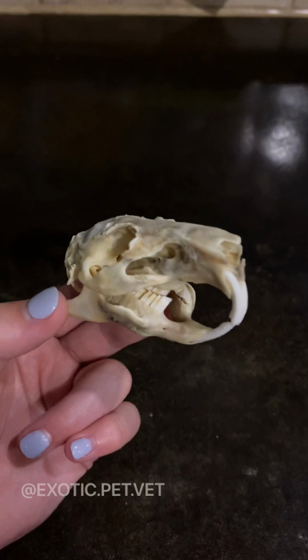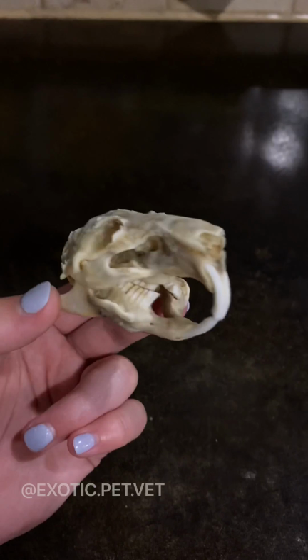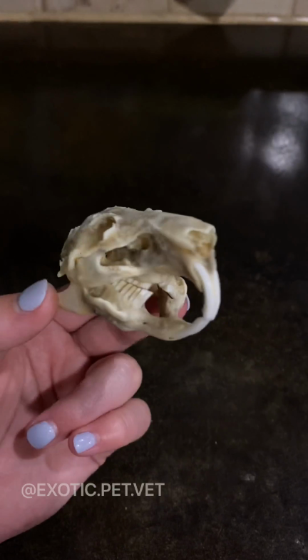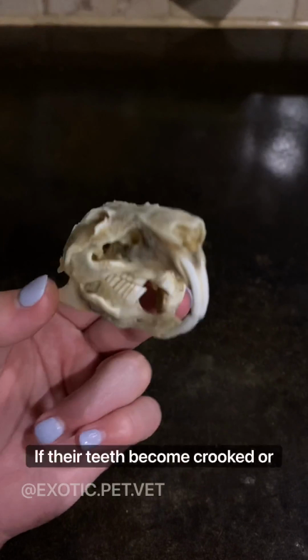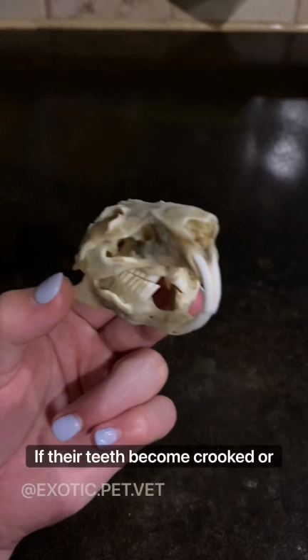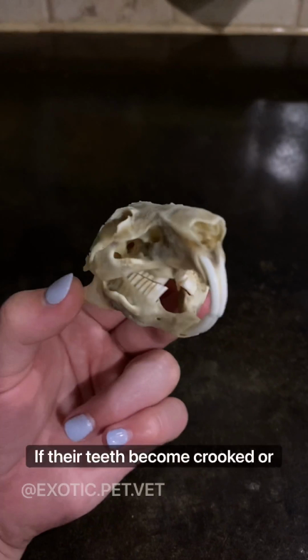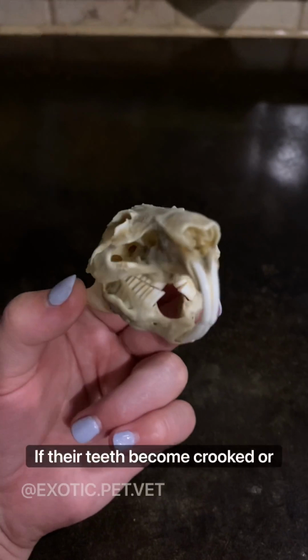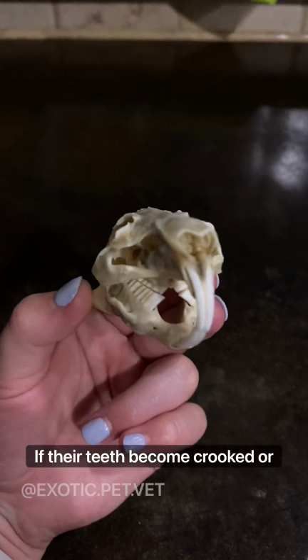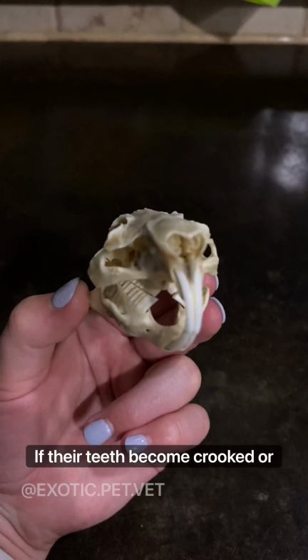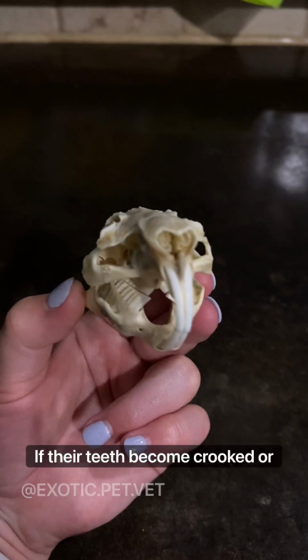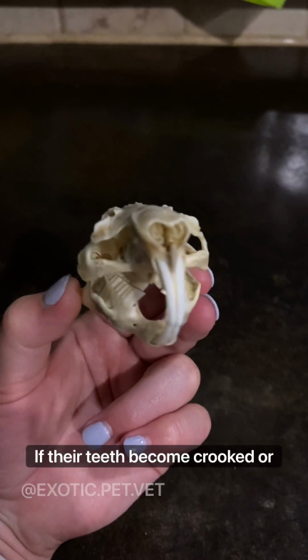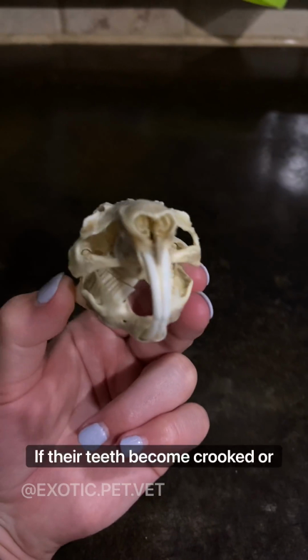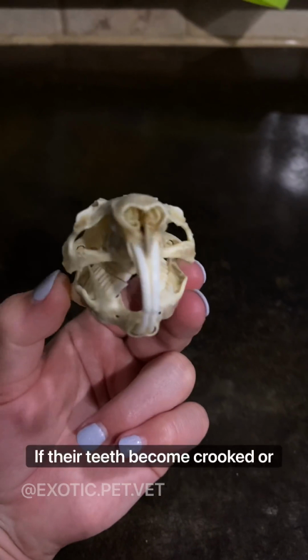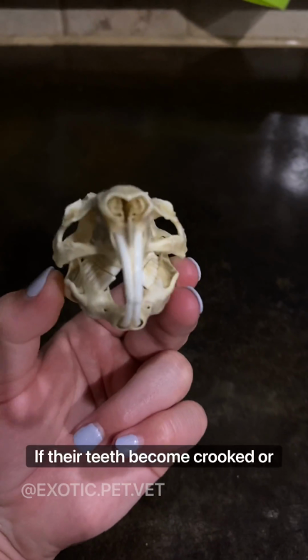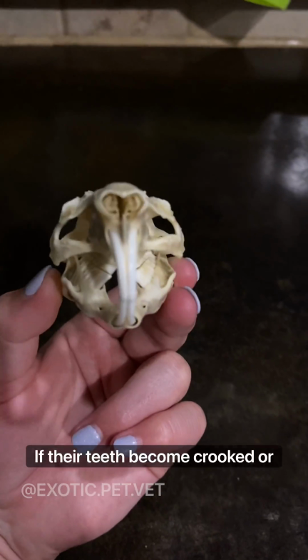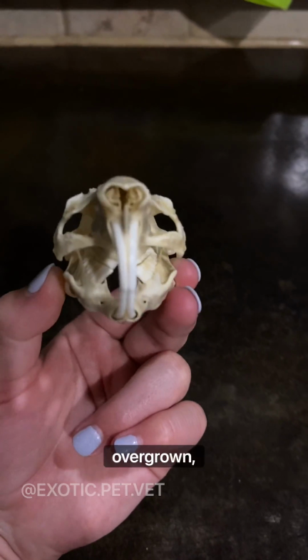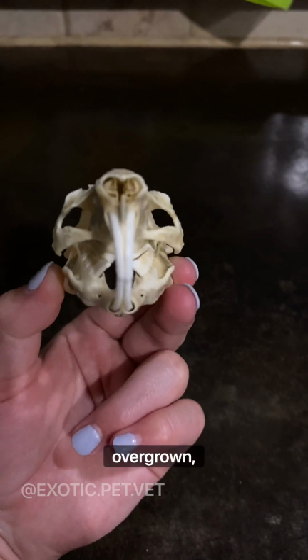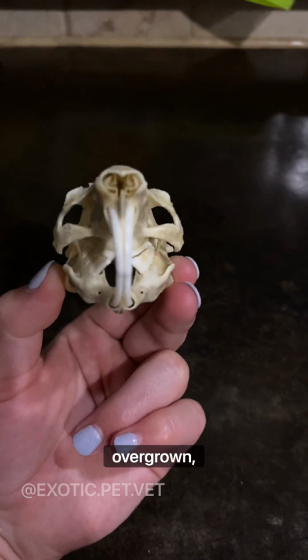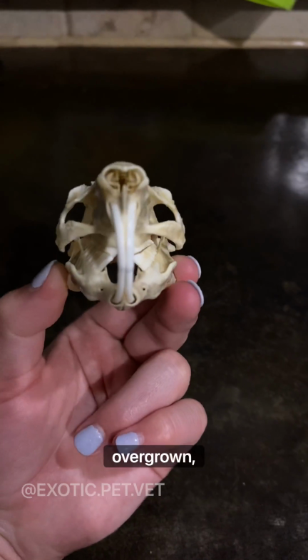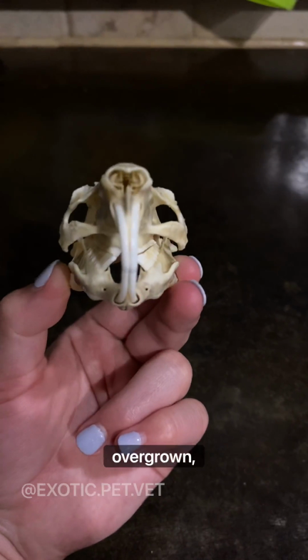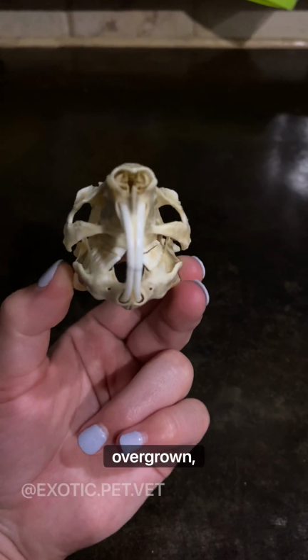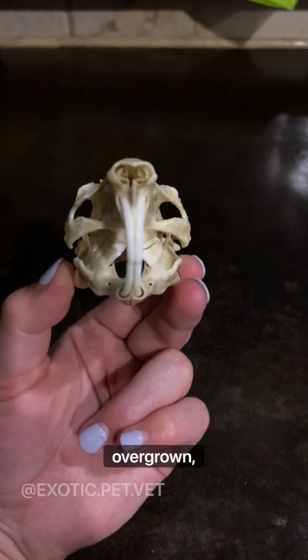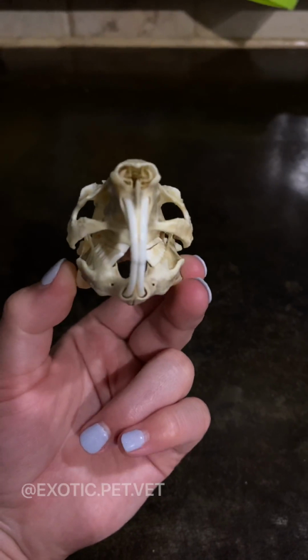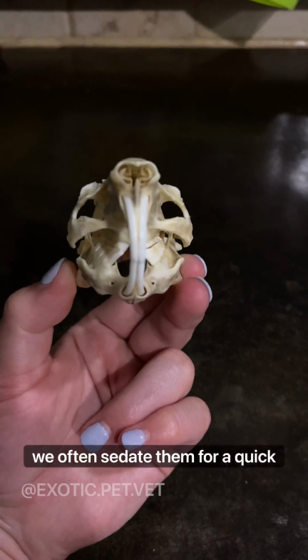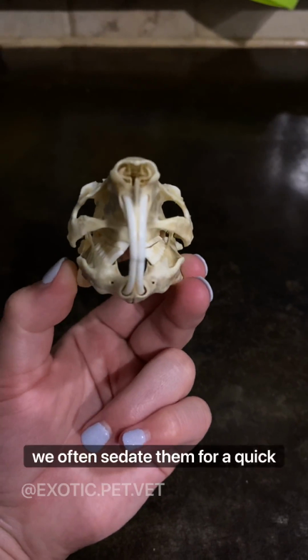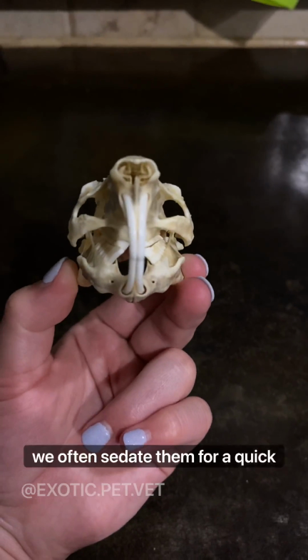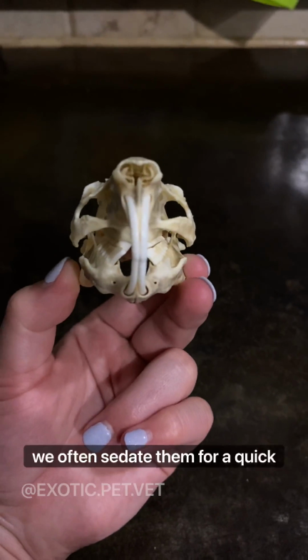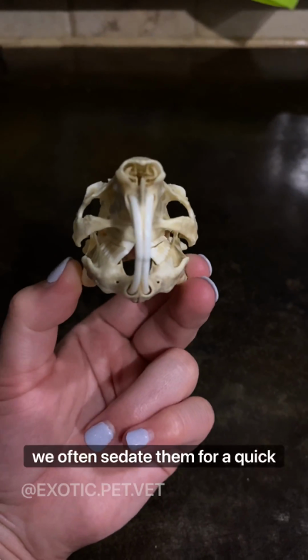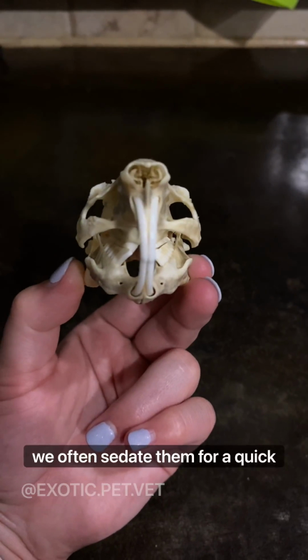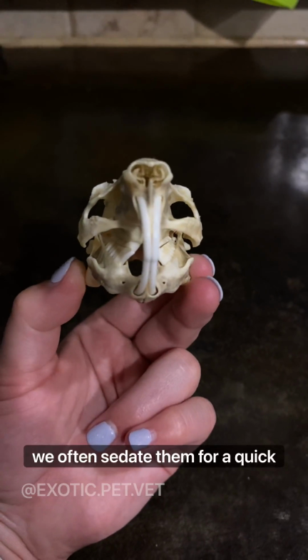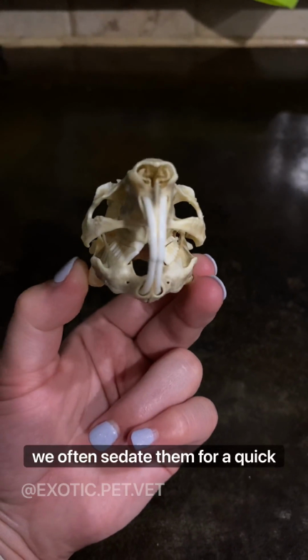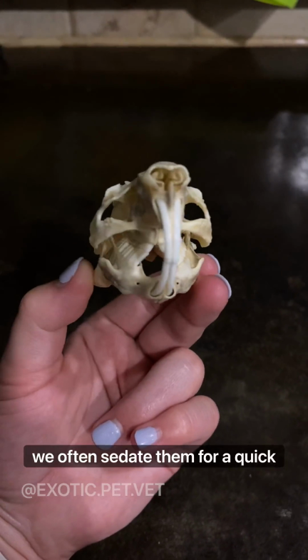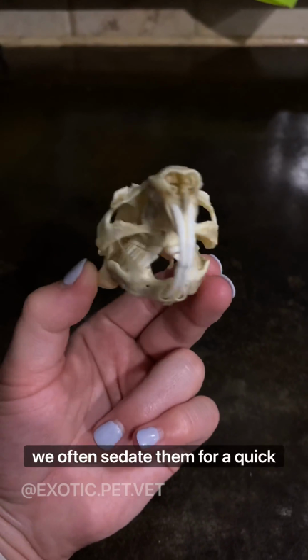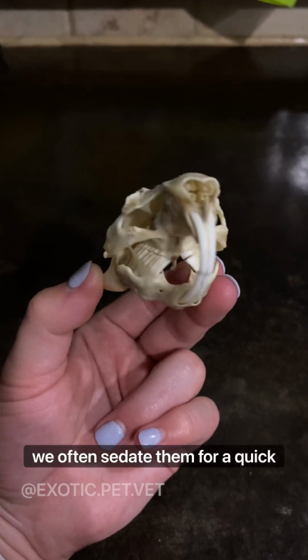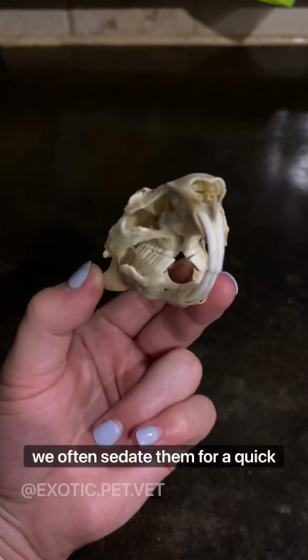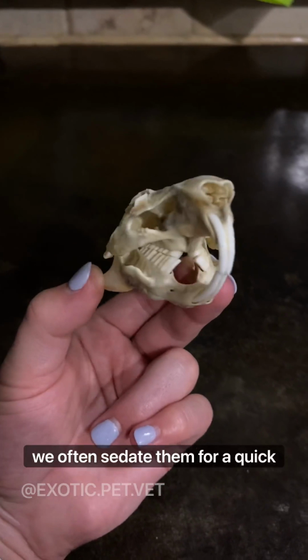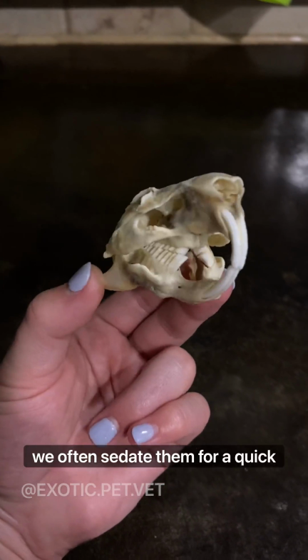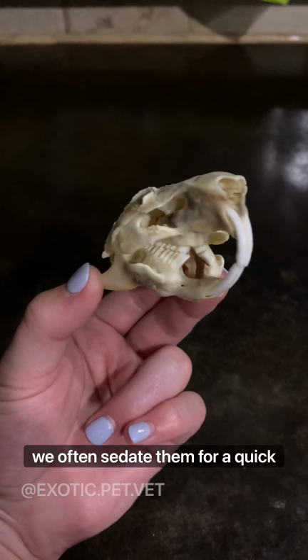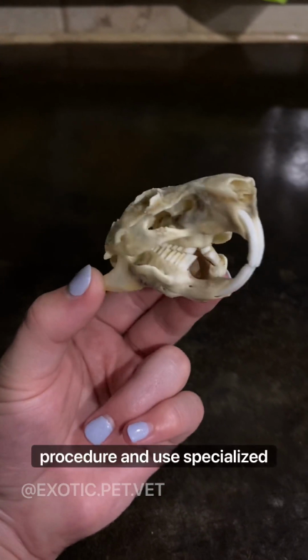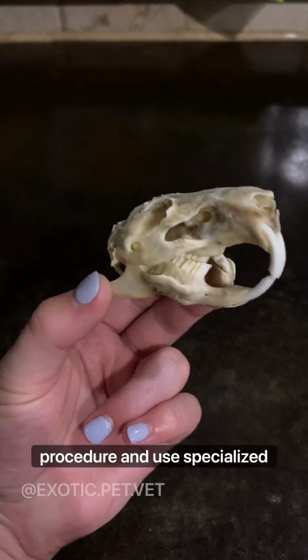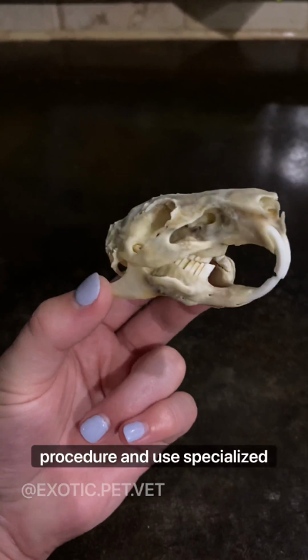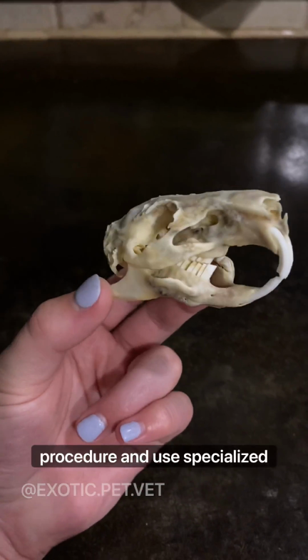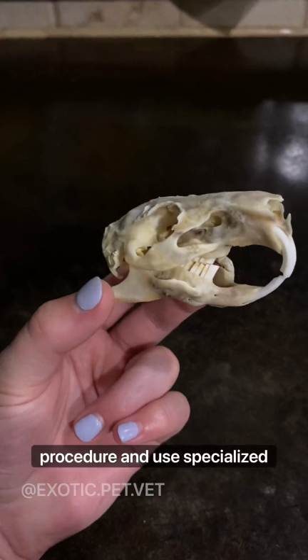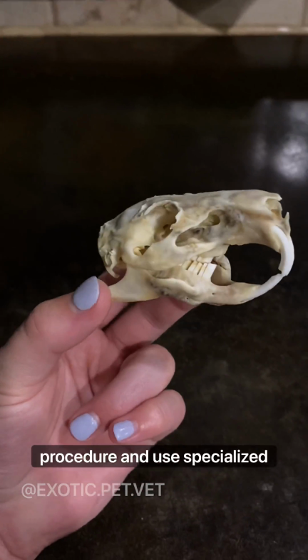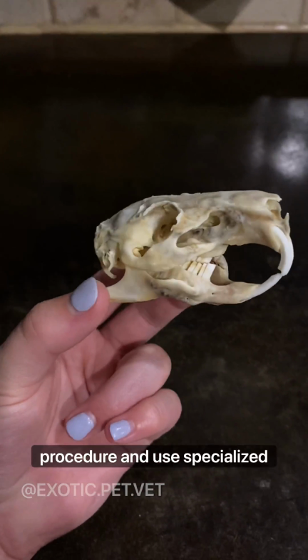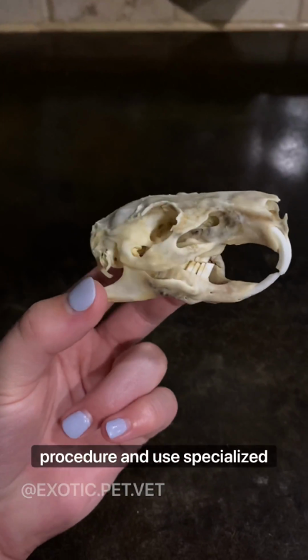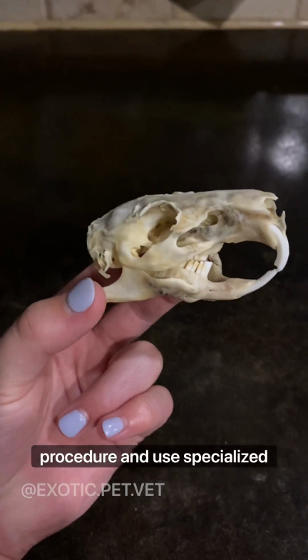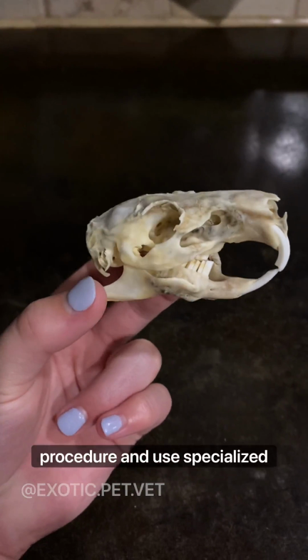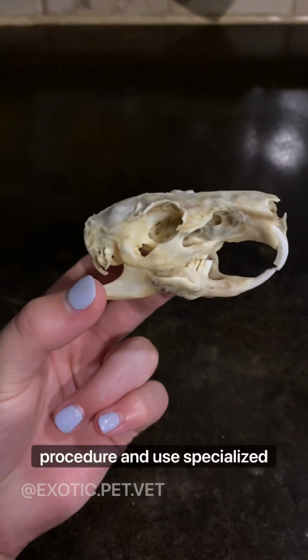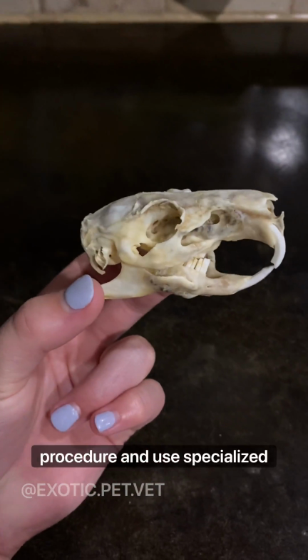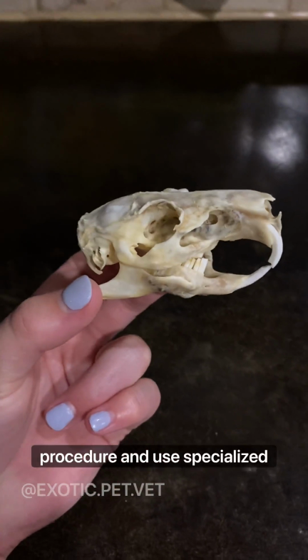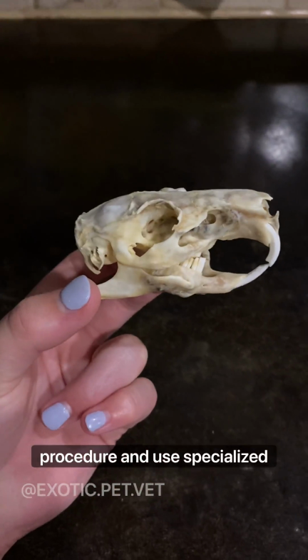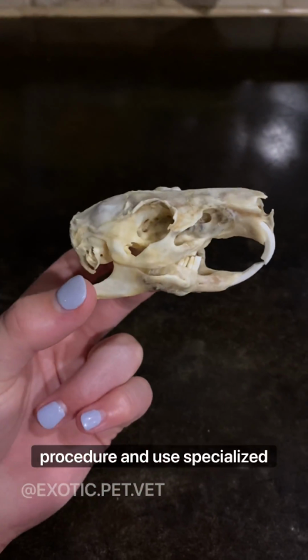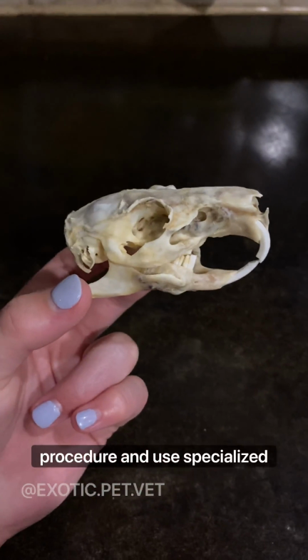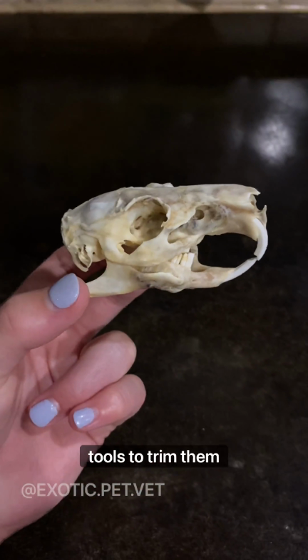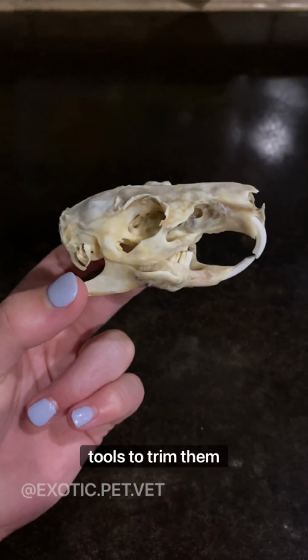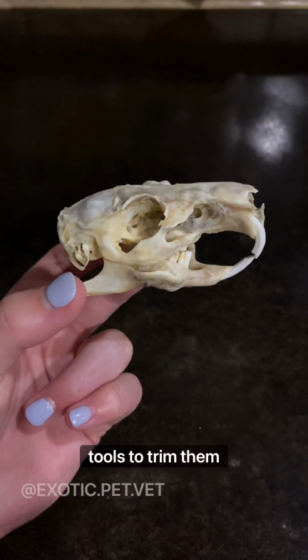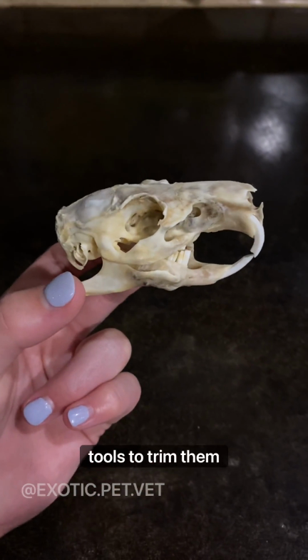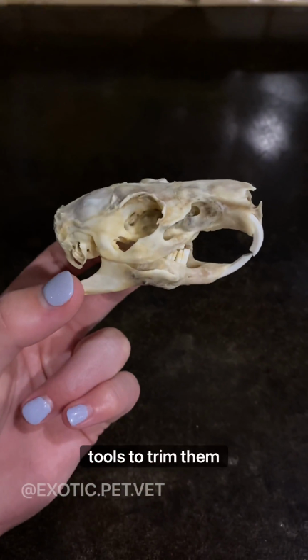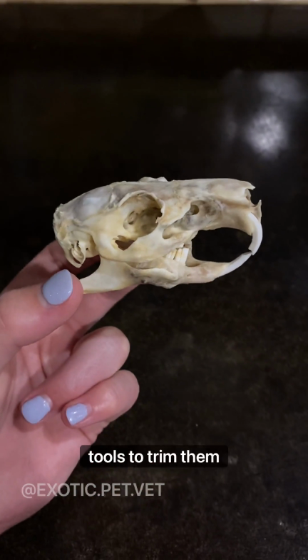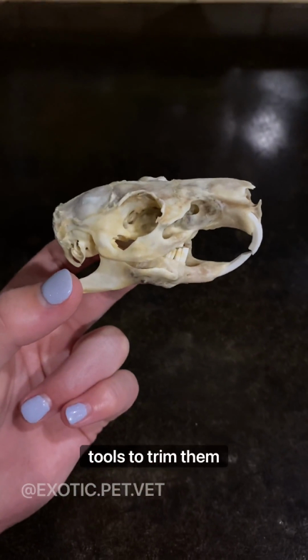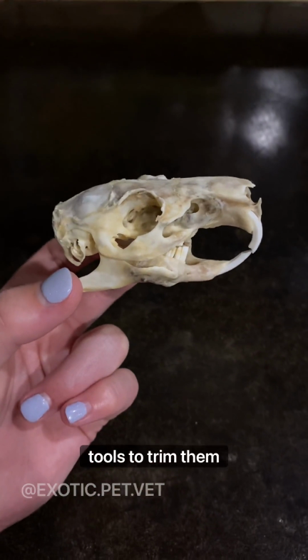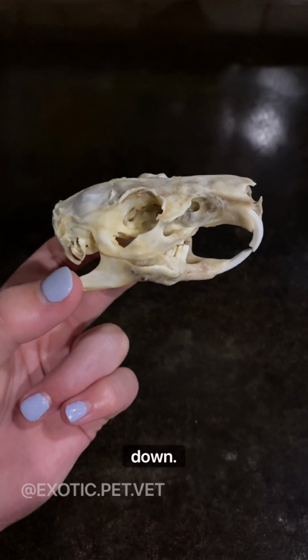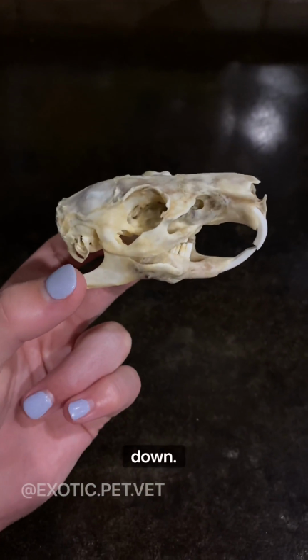If their teeth become crooked or overgrown, we often sedate them for a quick procedure and use specialized tools to trim them down.